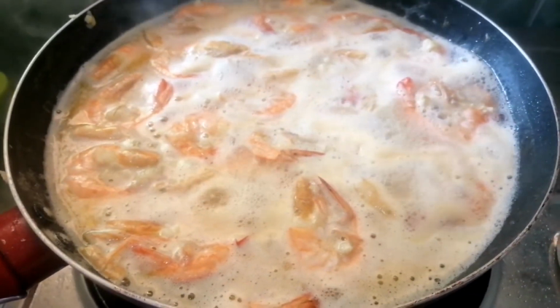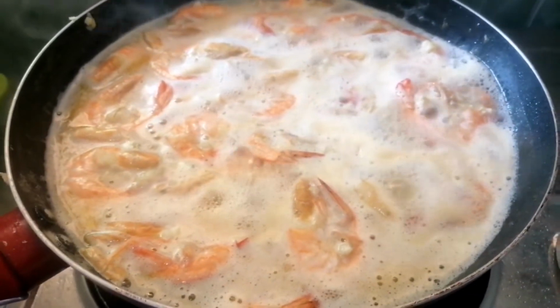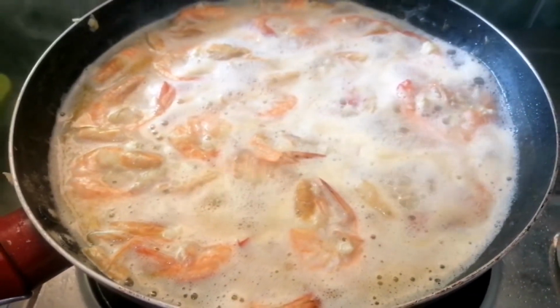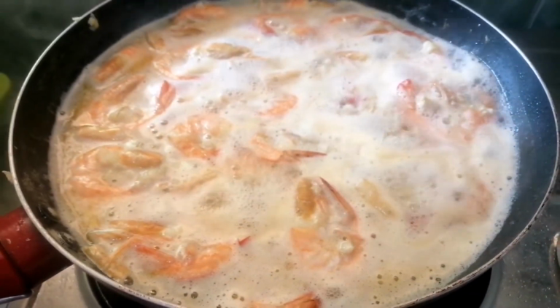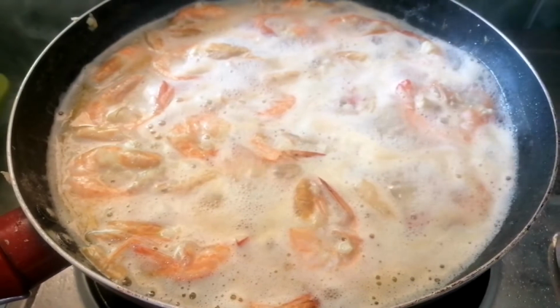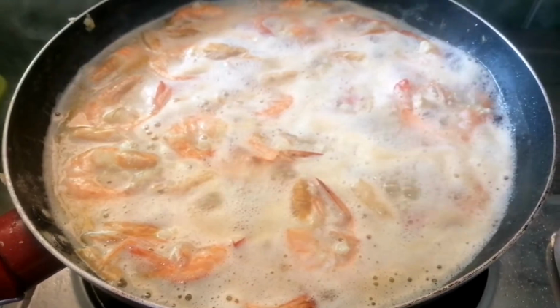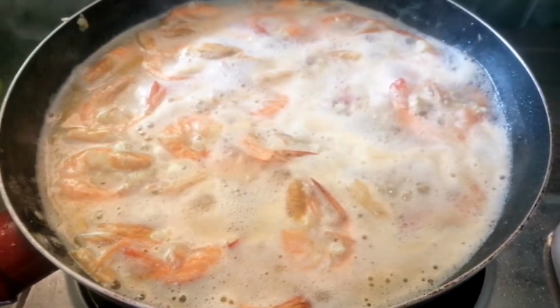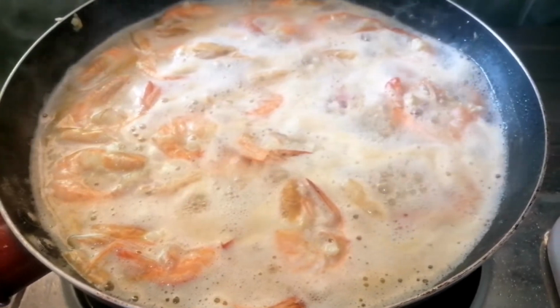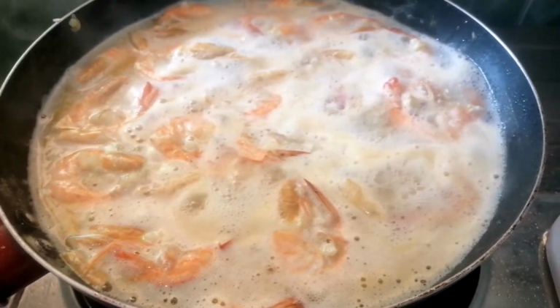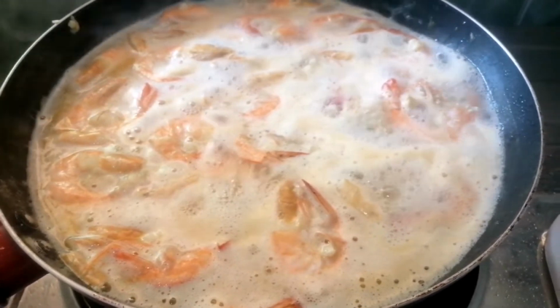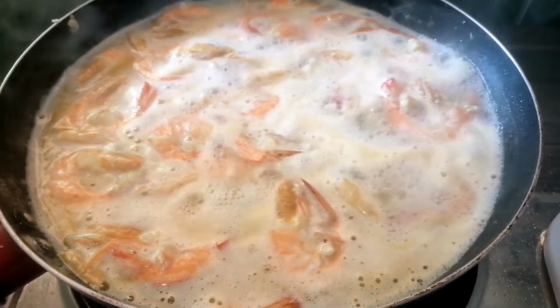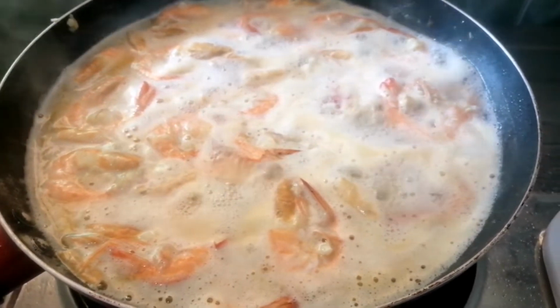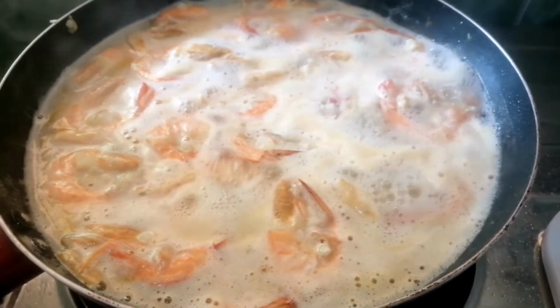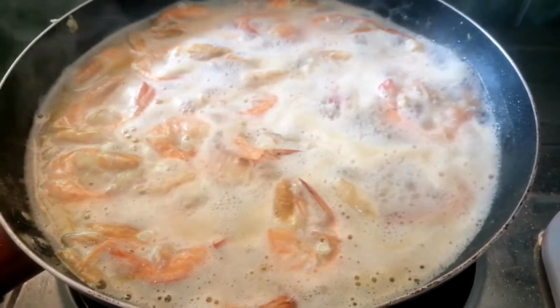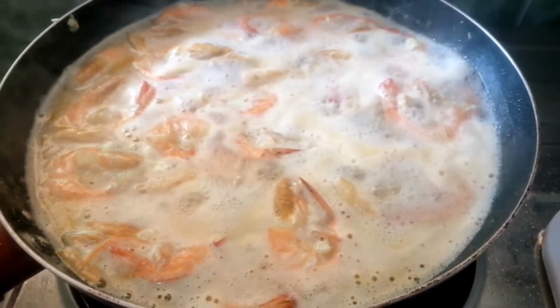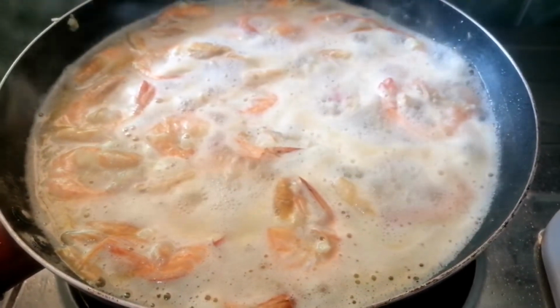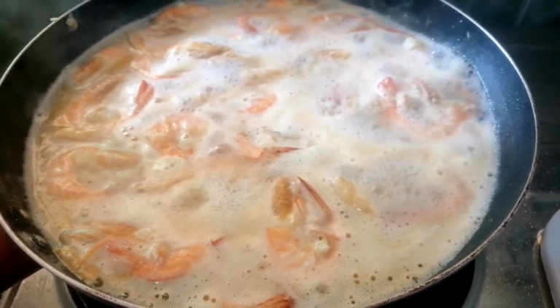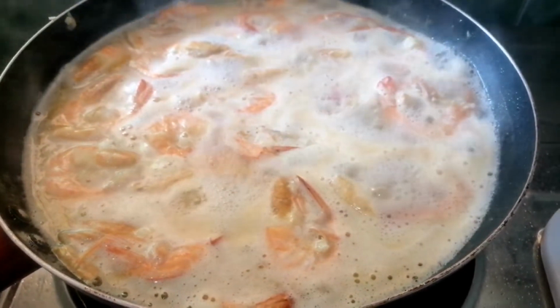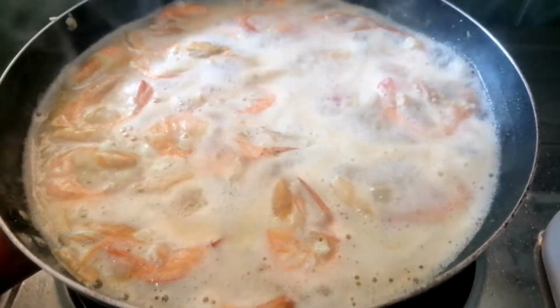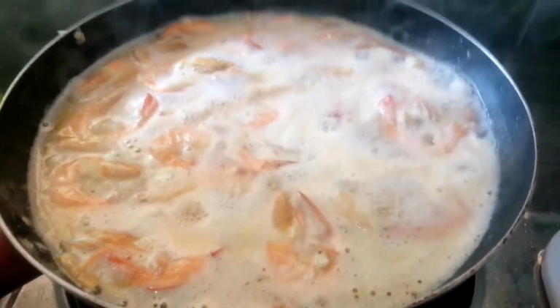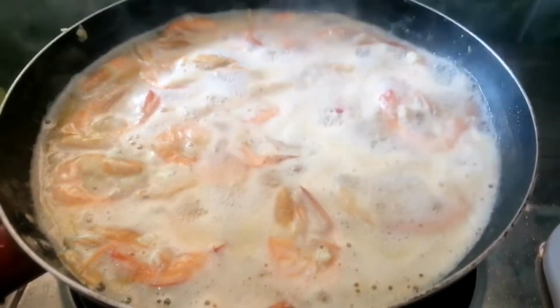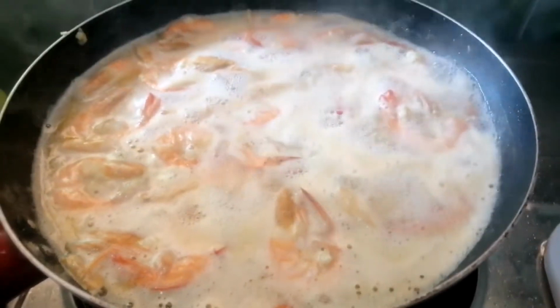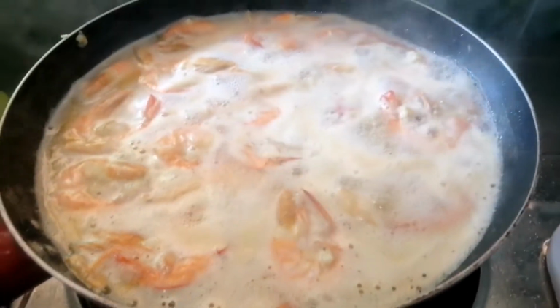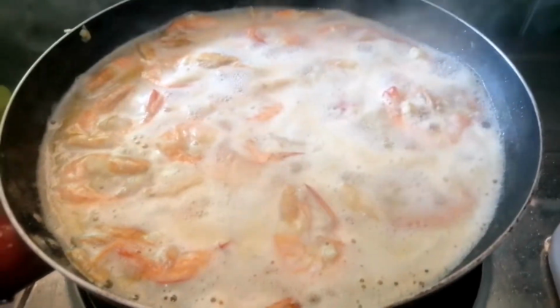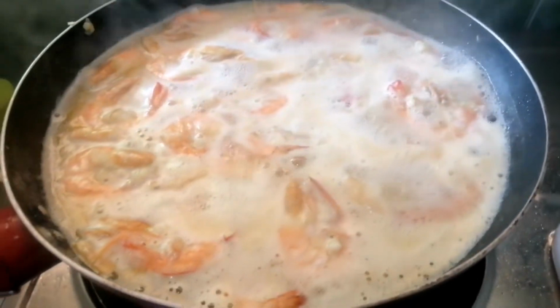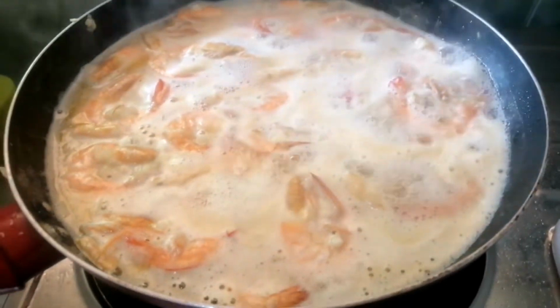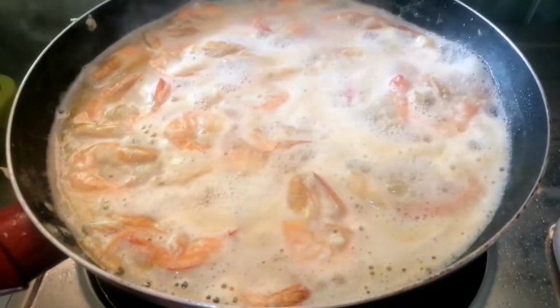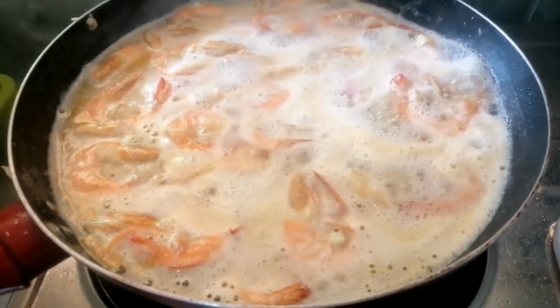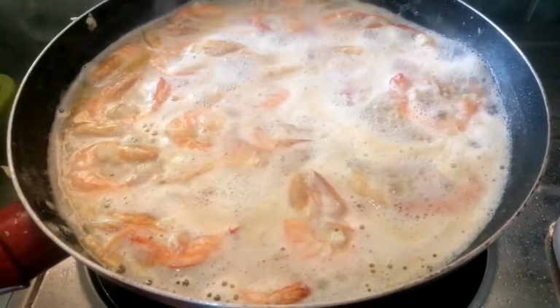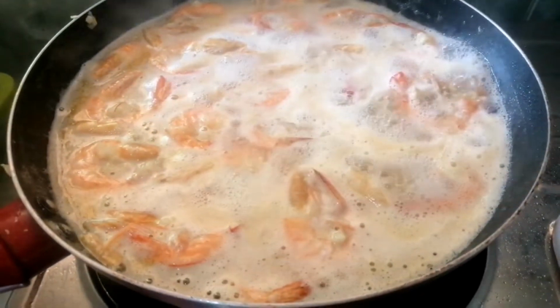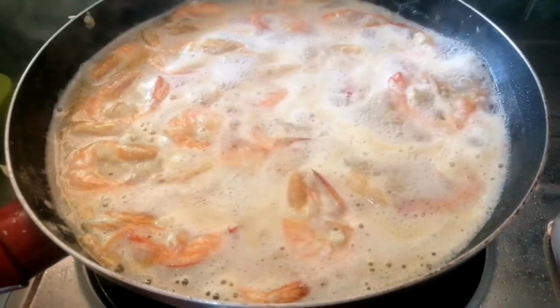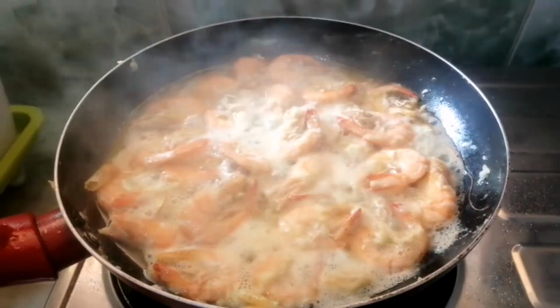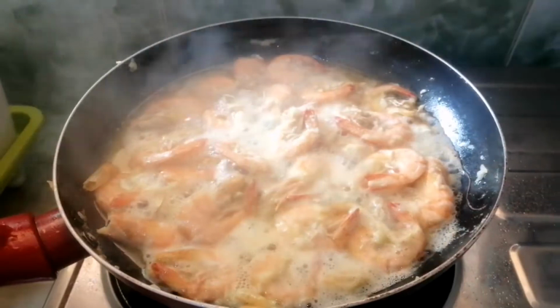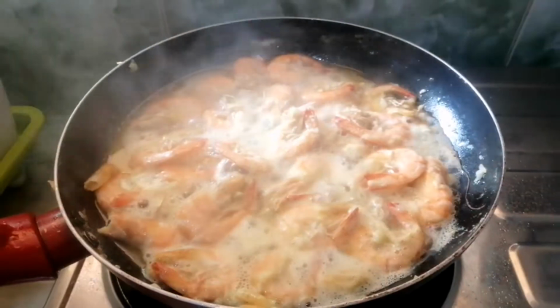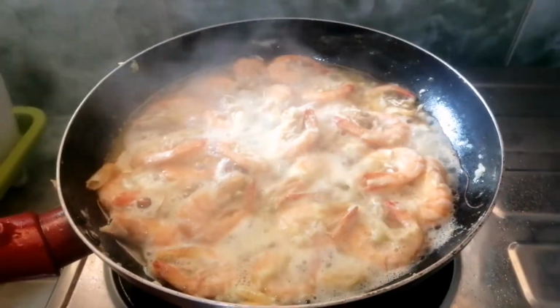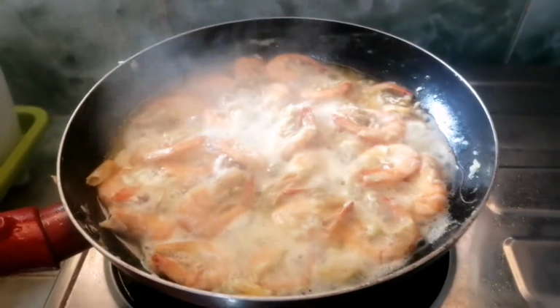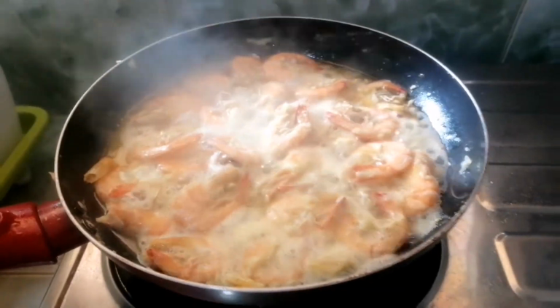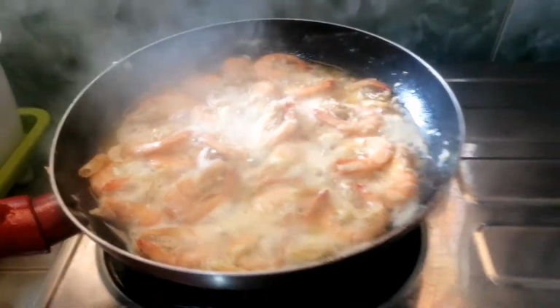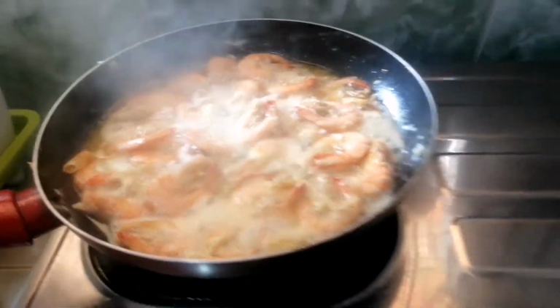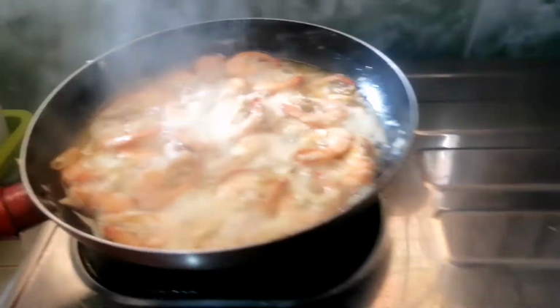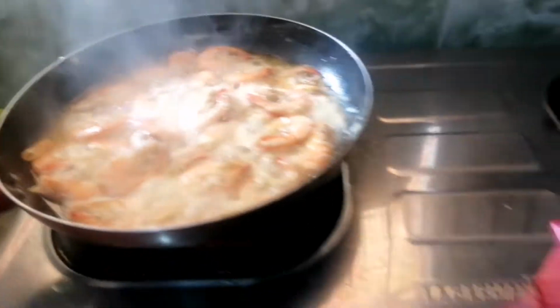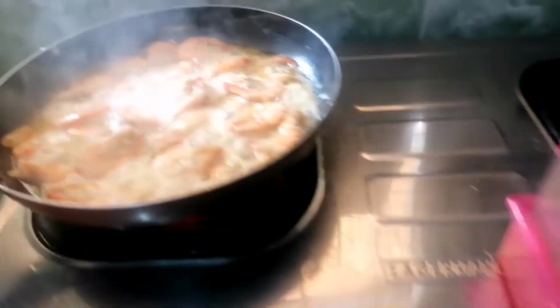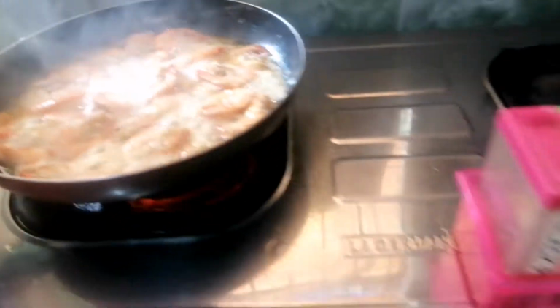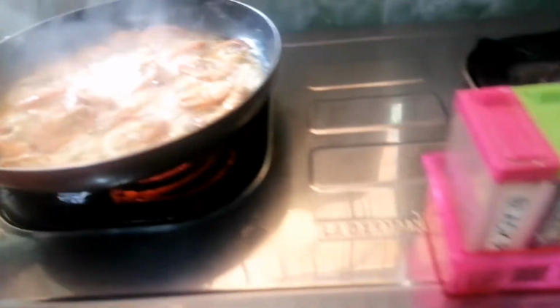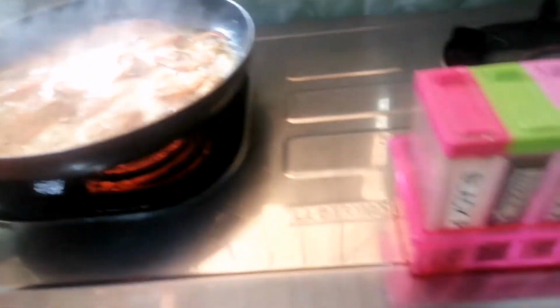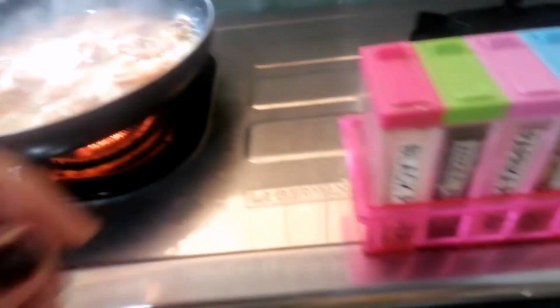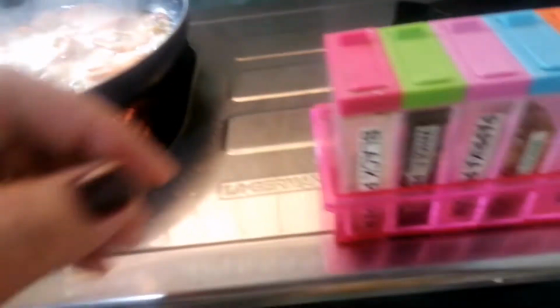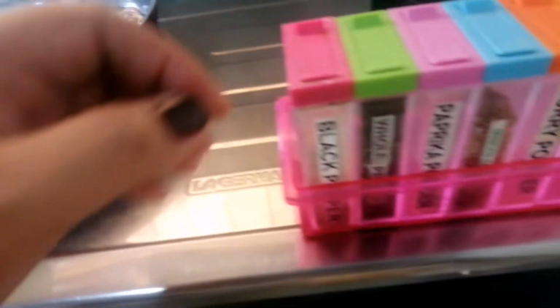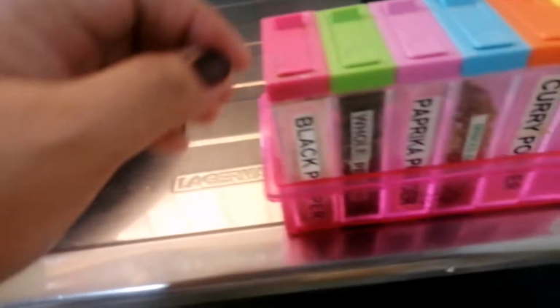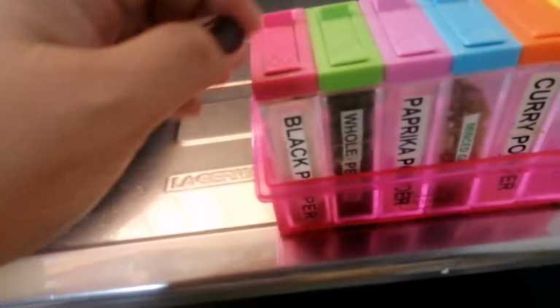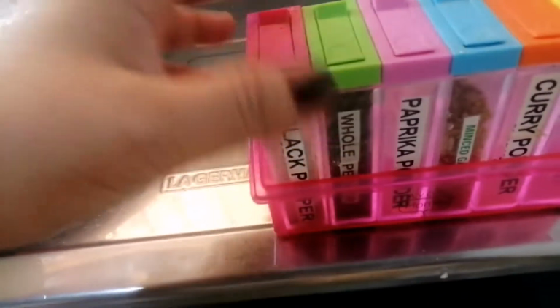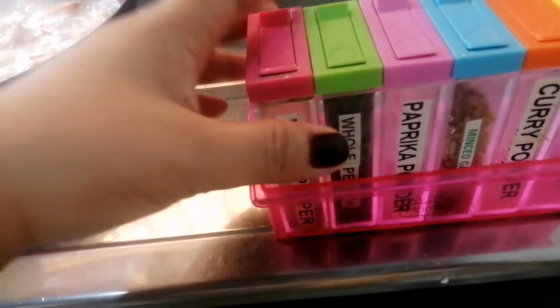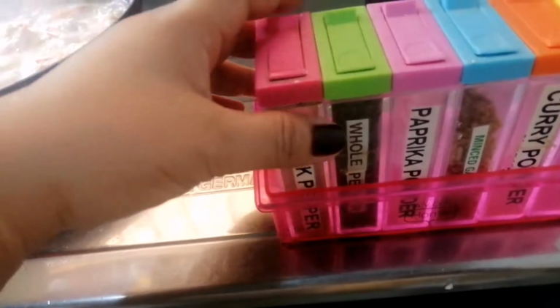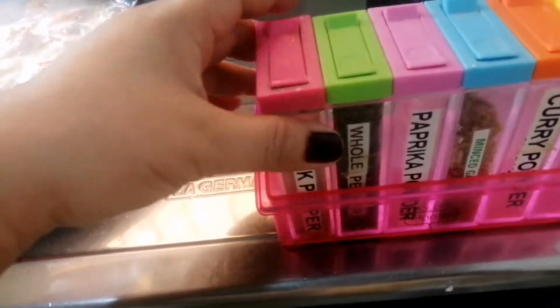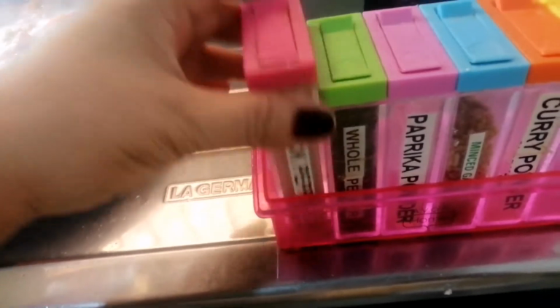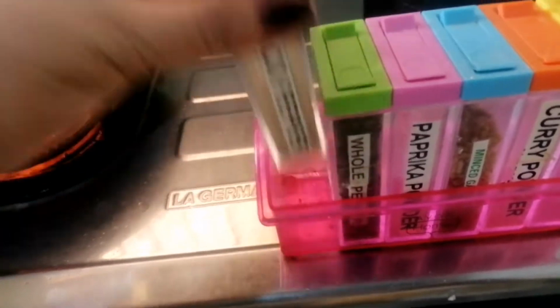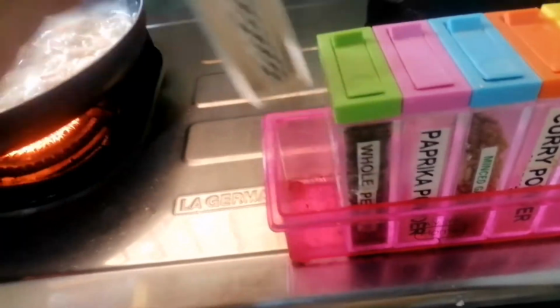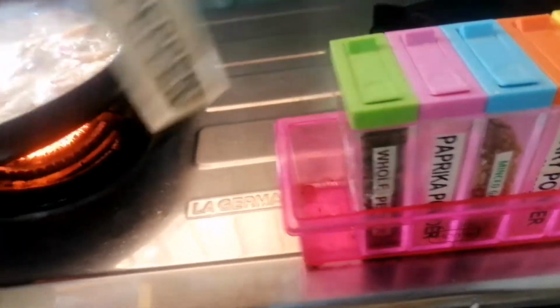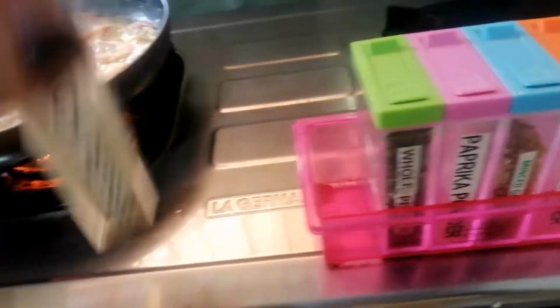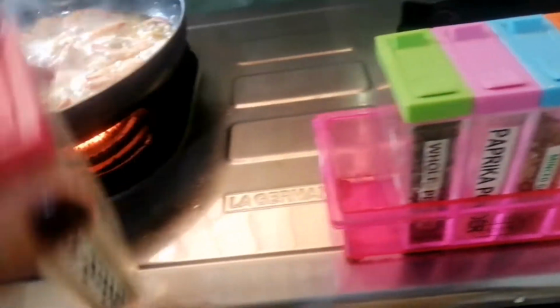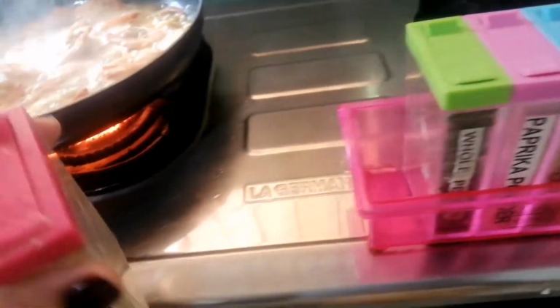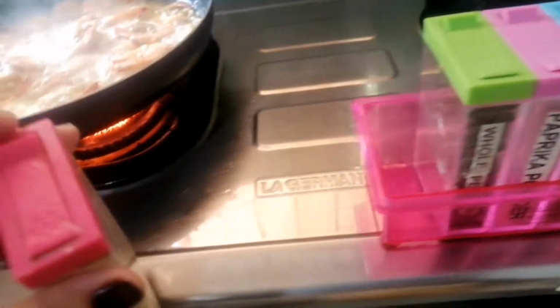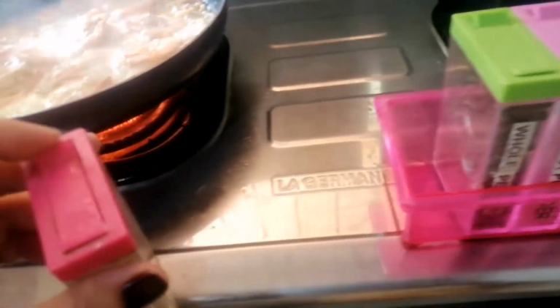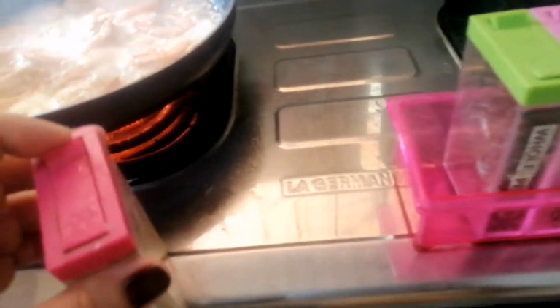And, we're almost done. All we need to put in is pepper and salt to taste. And, that's it.